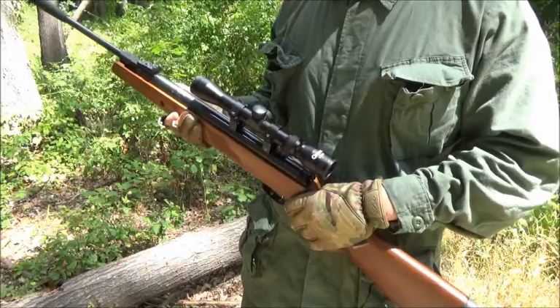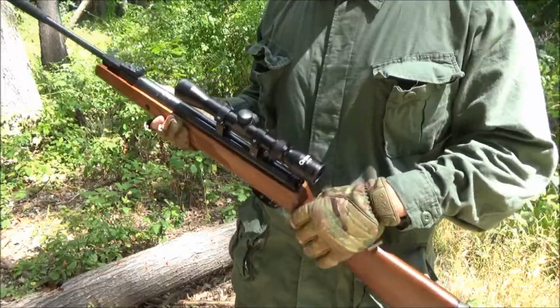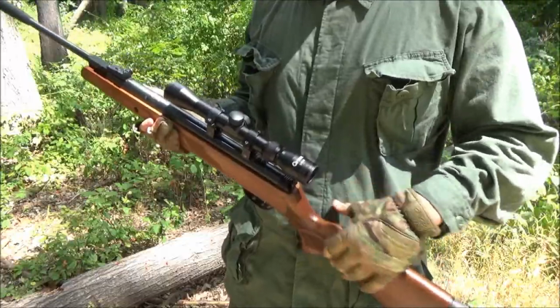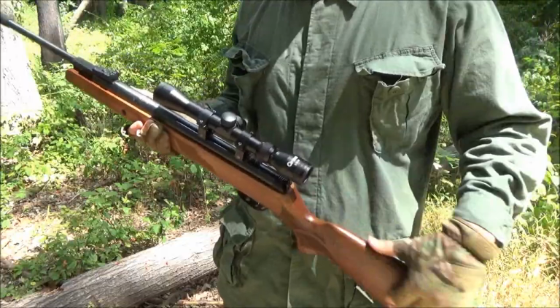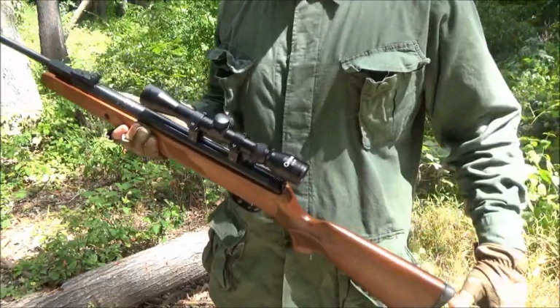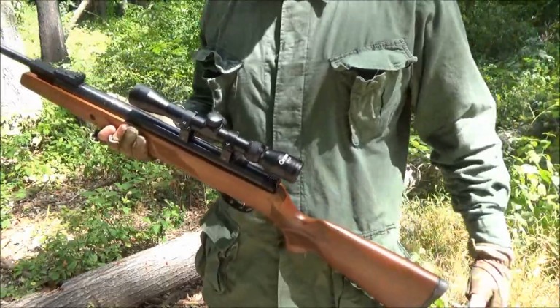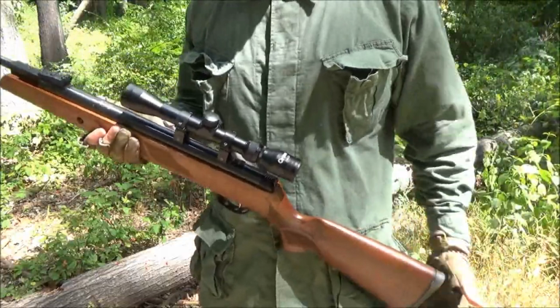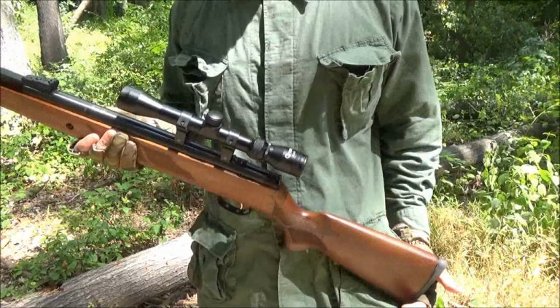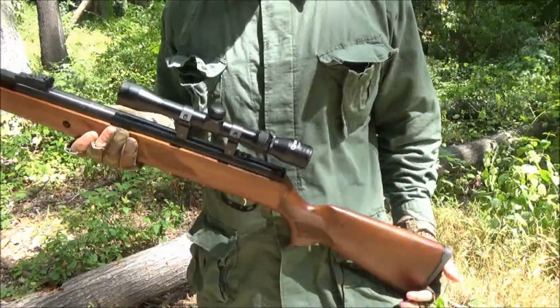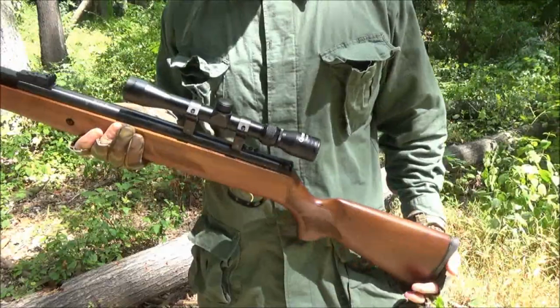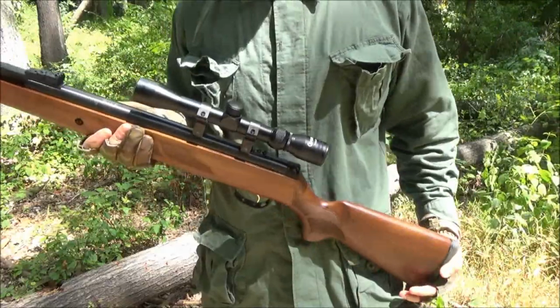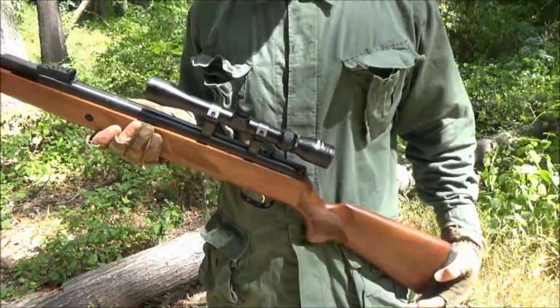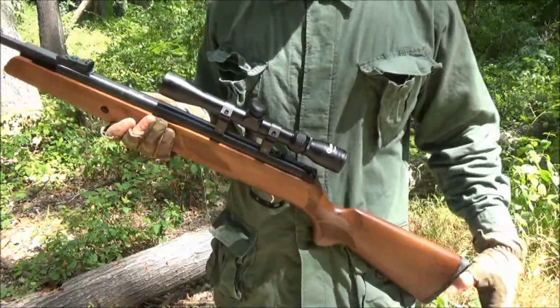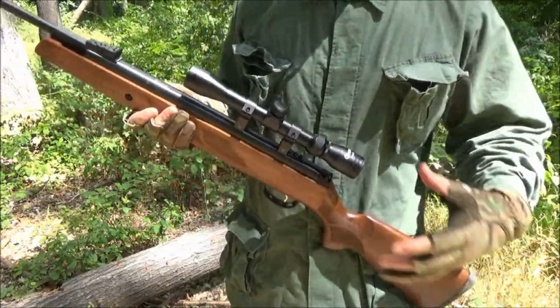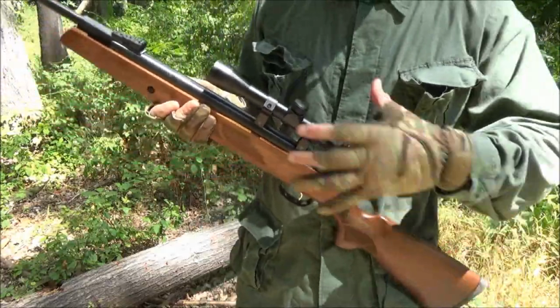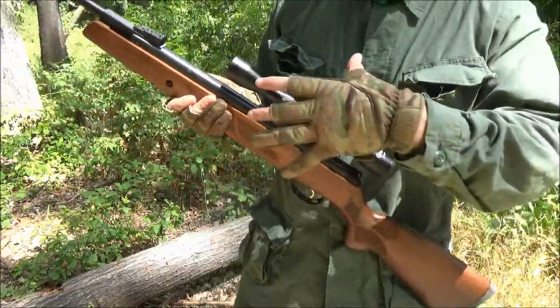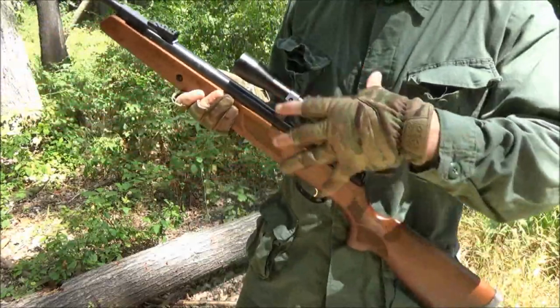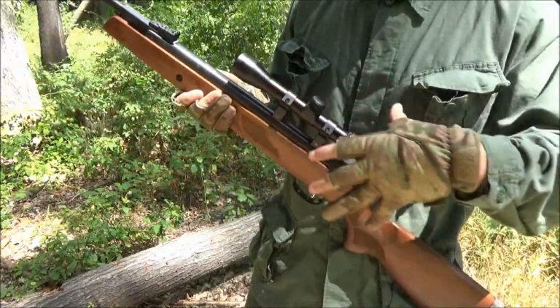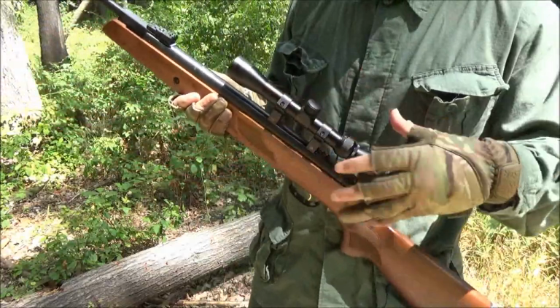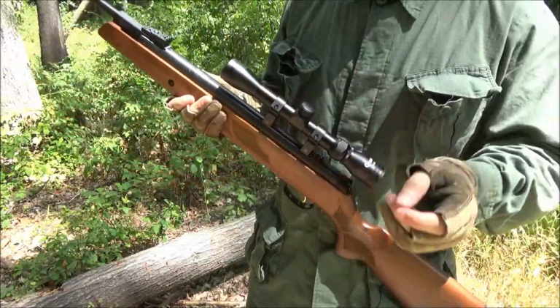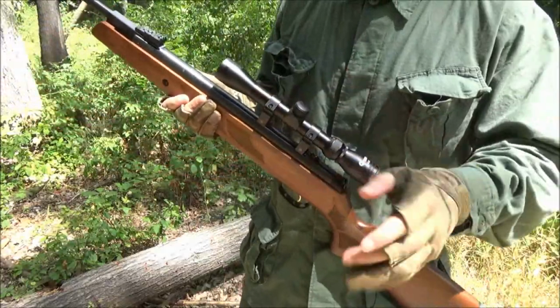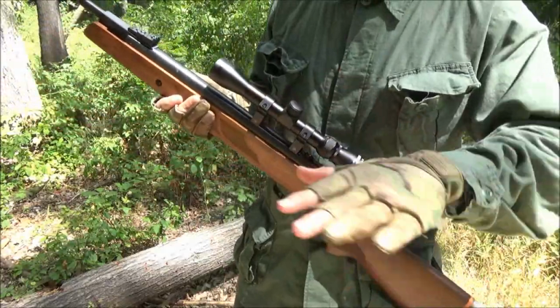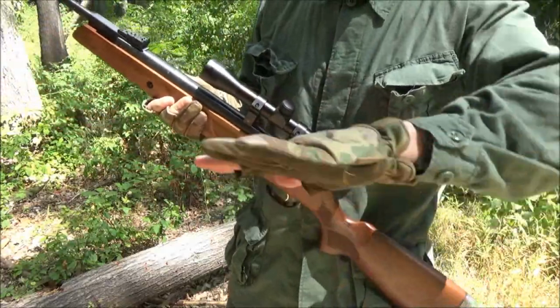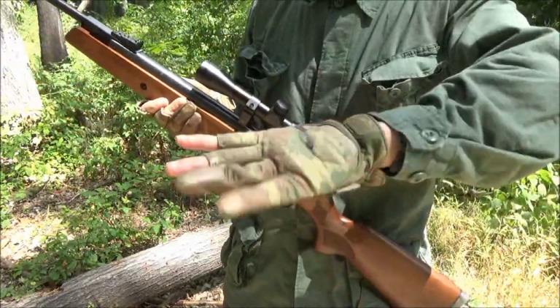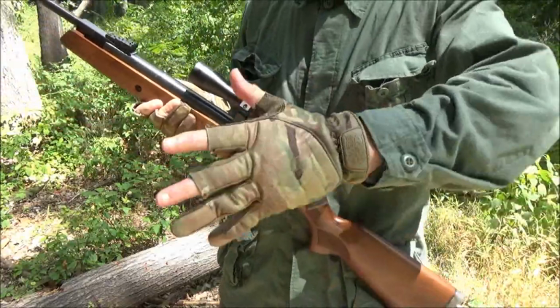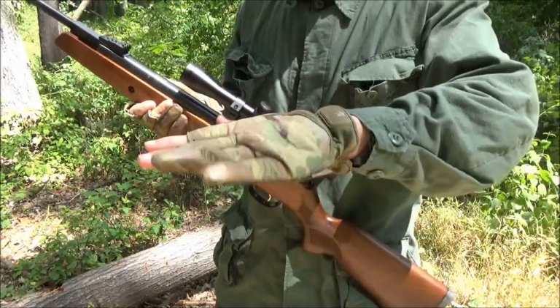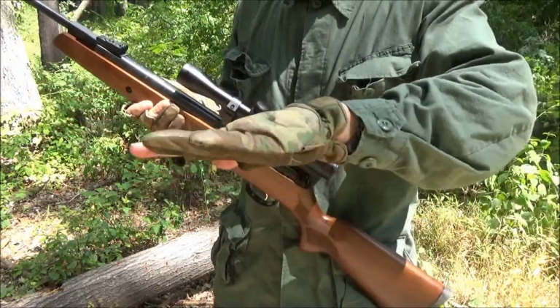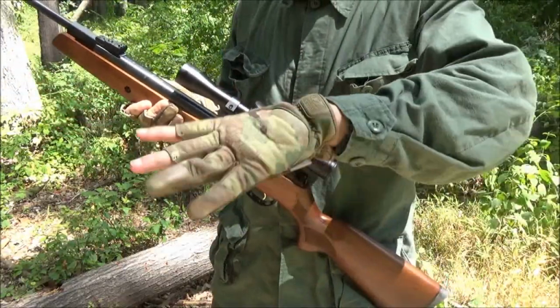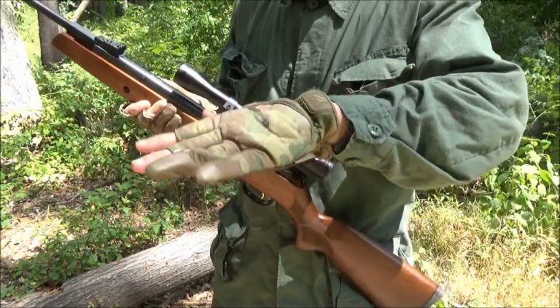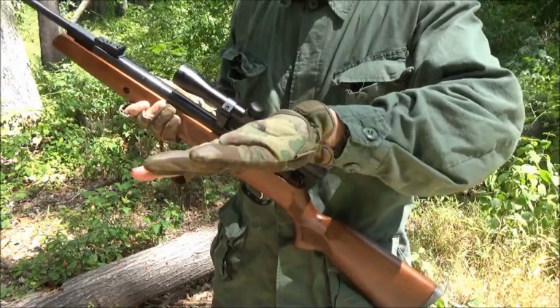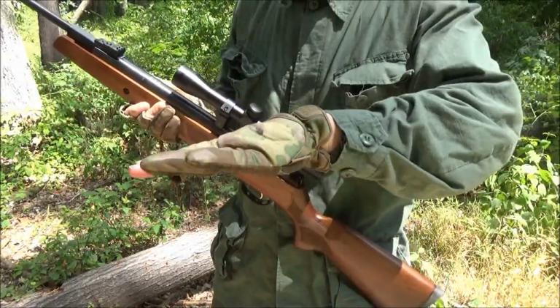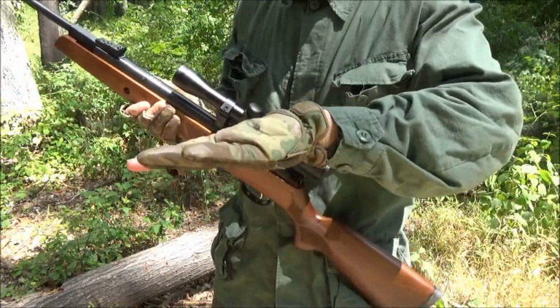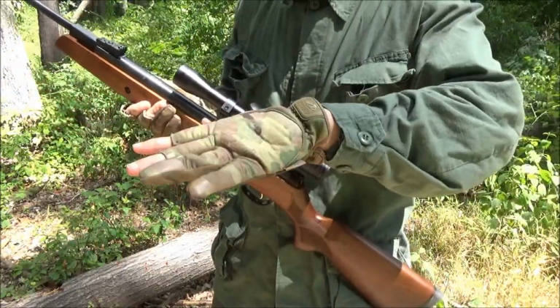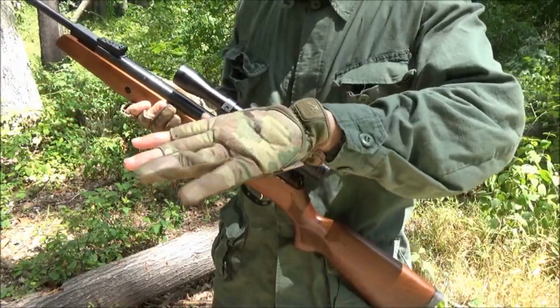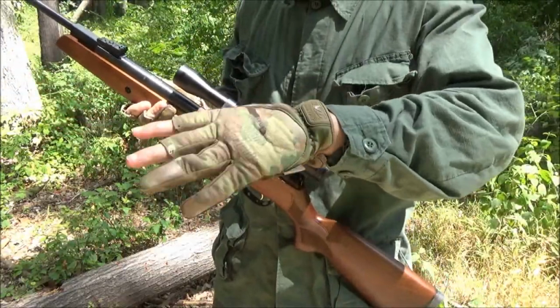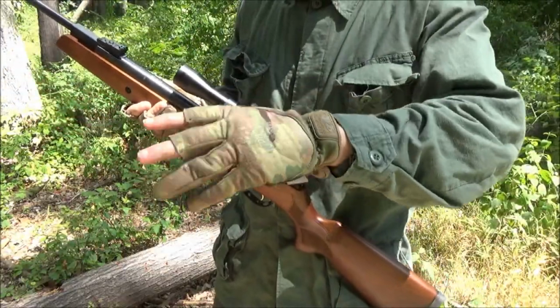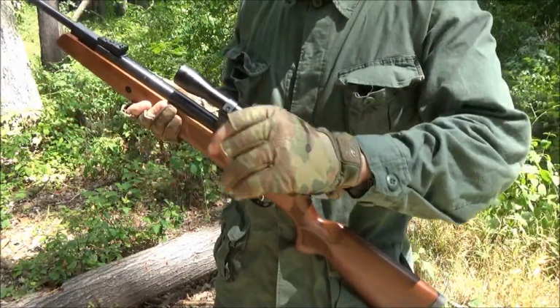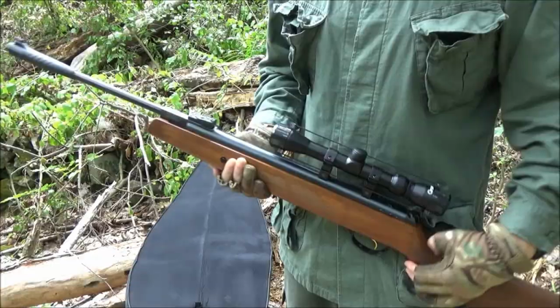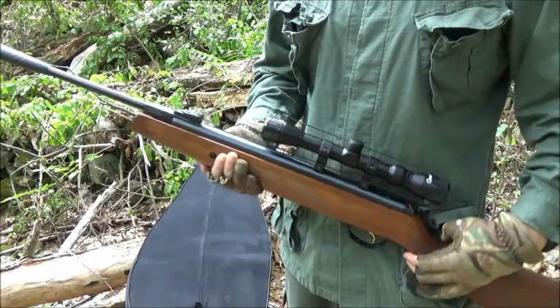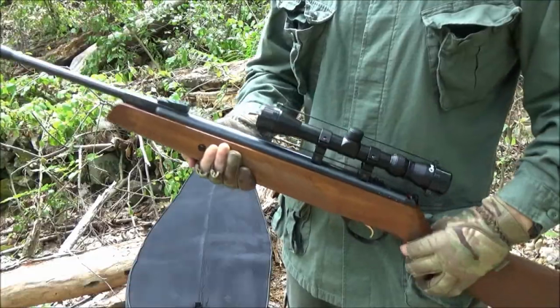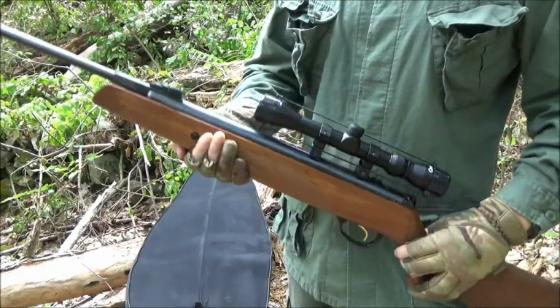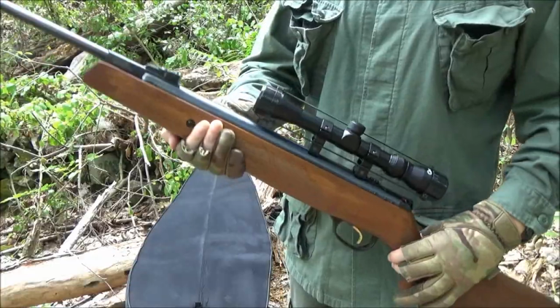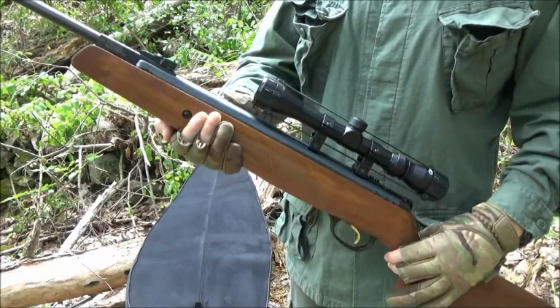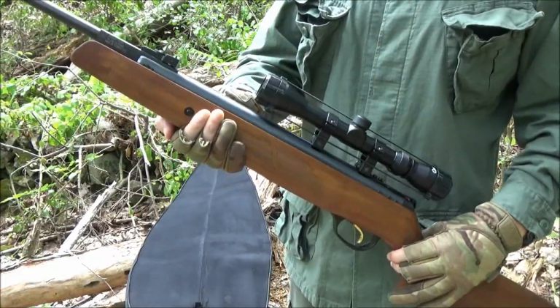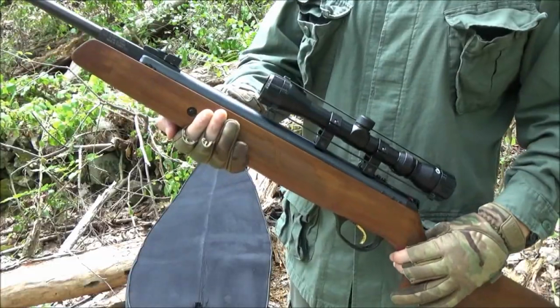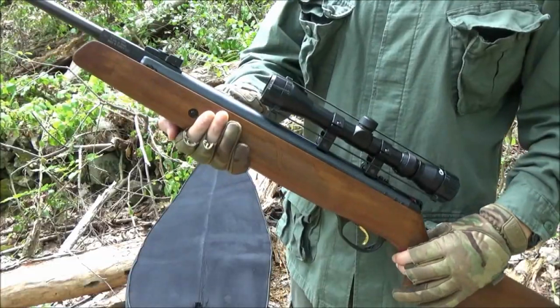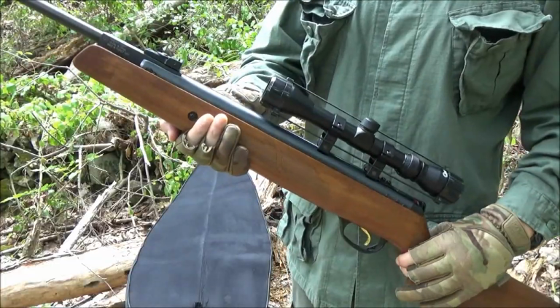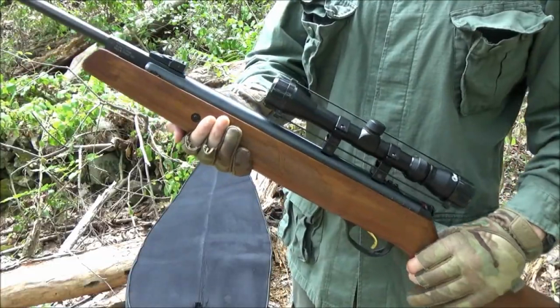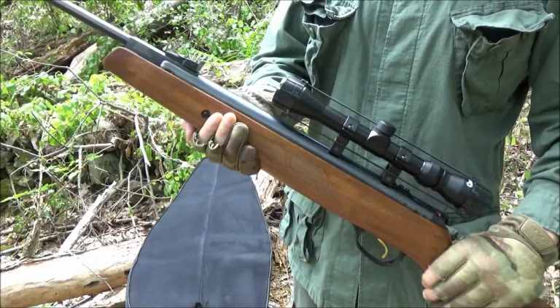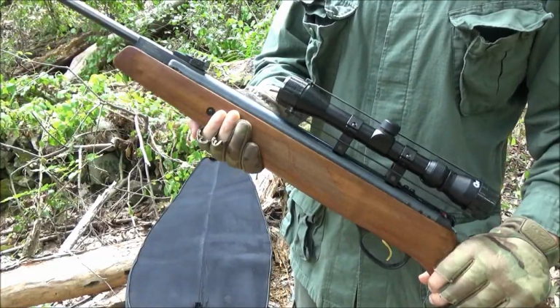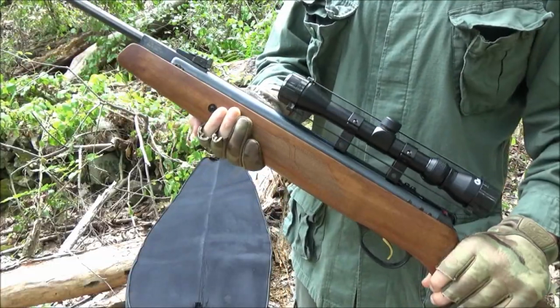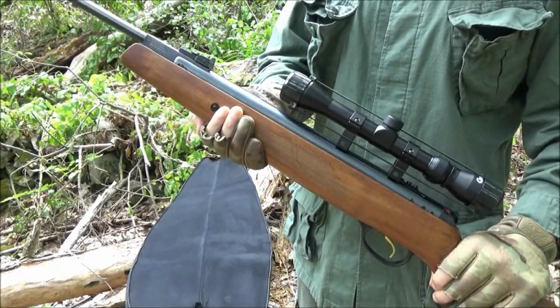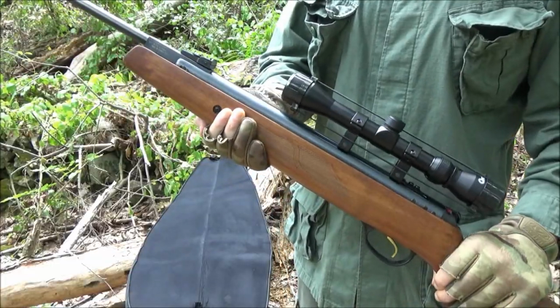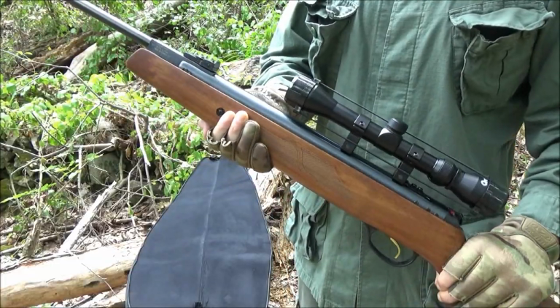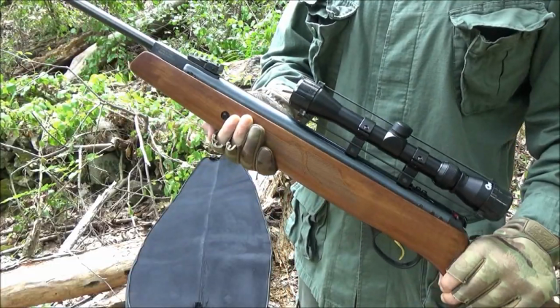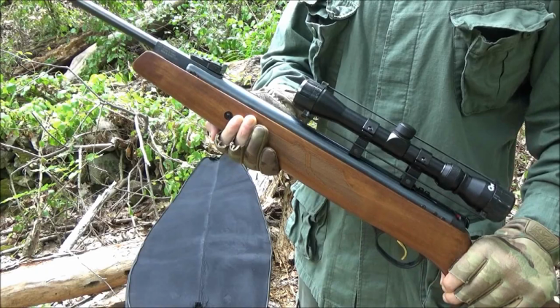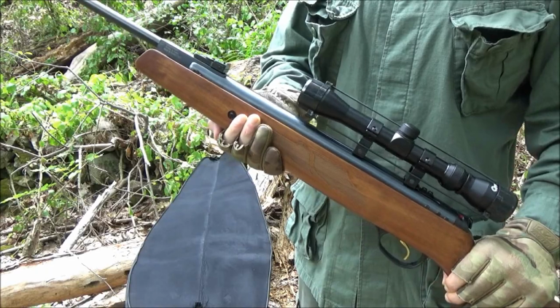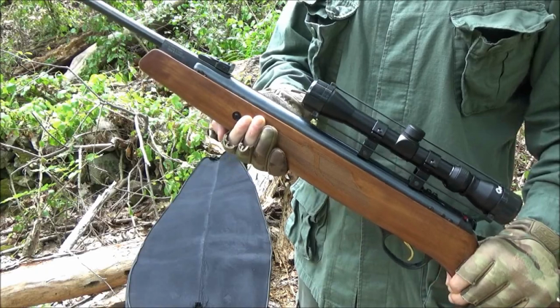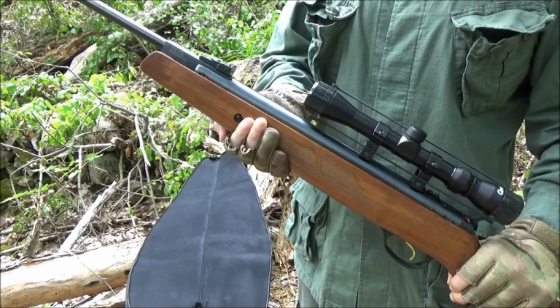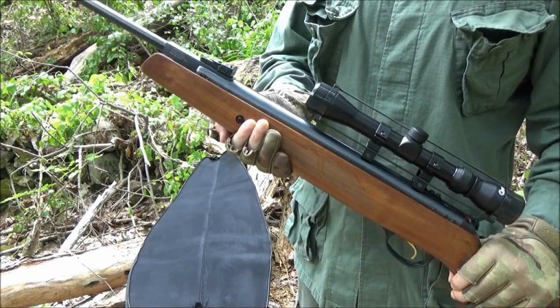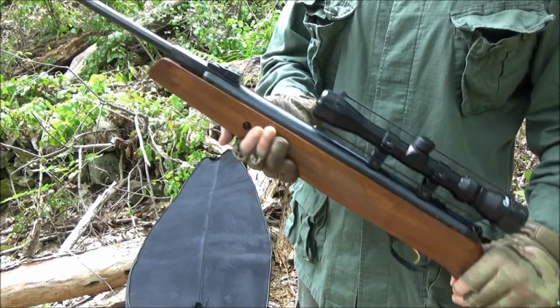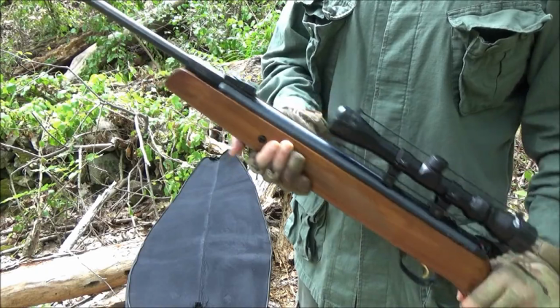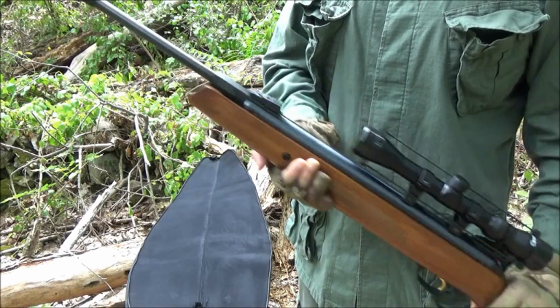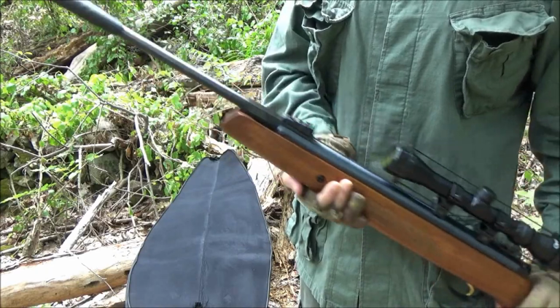This rifle, without the scope, weighs around 8 pounds. Let's go over the loading procedure for this rifle.